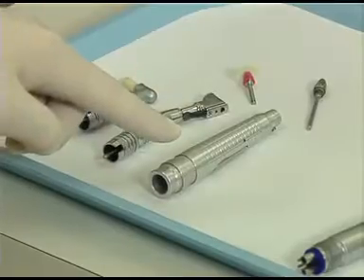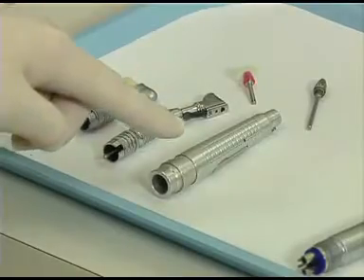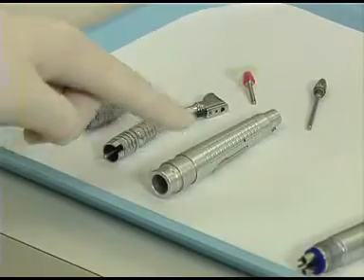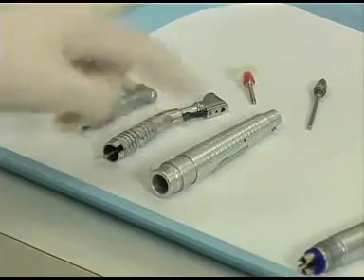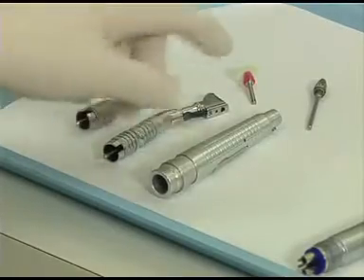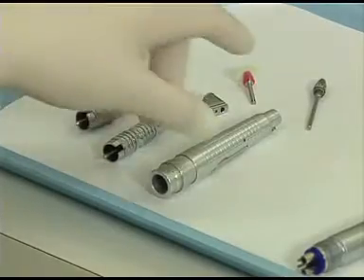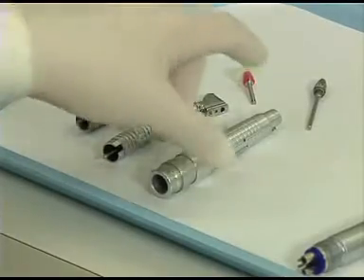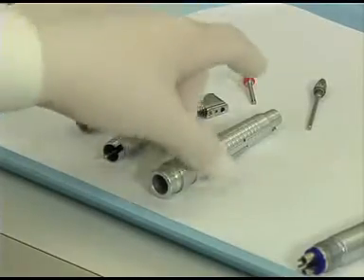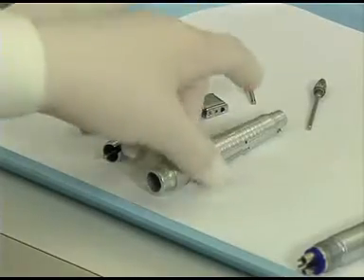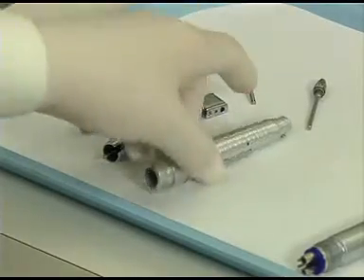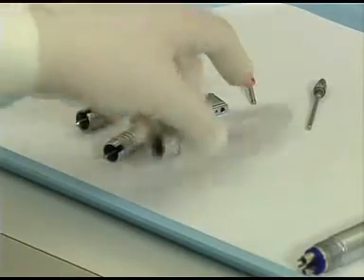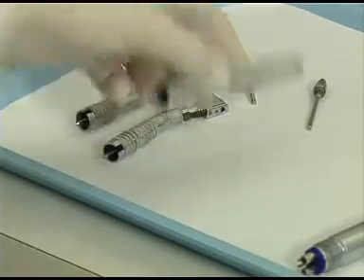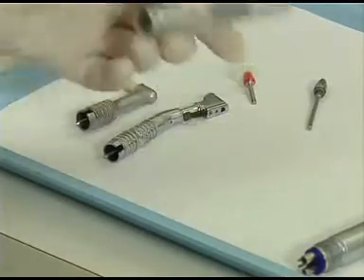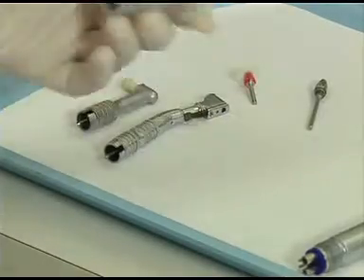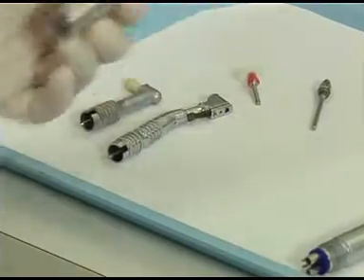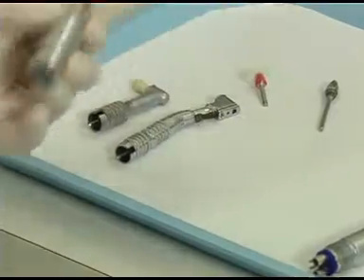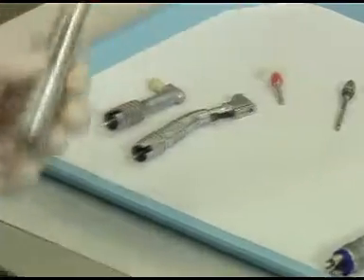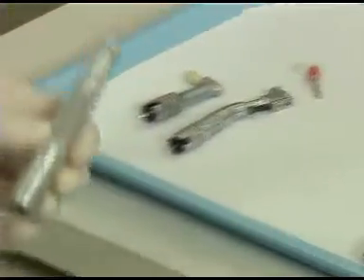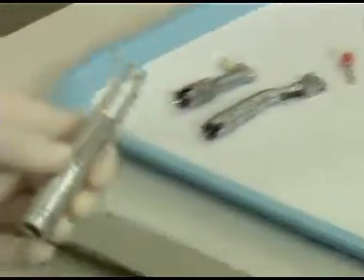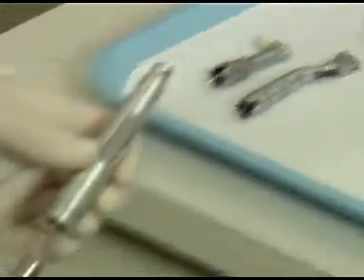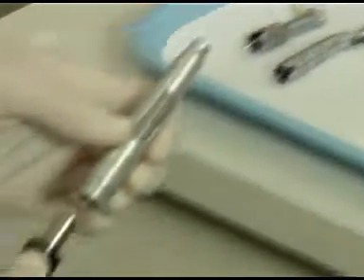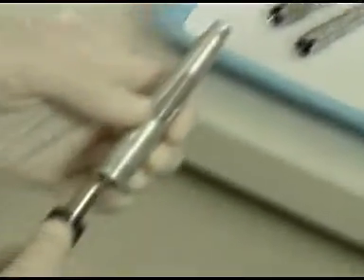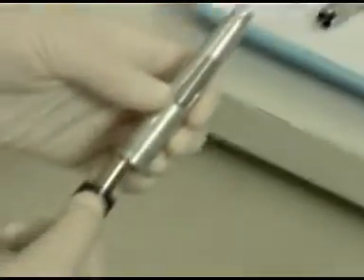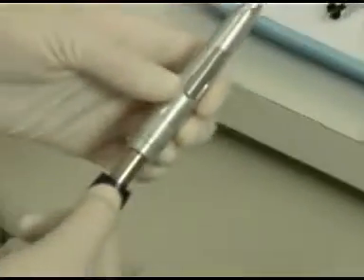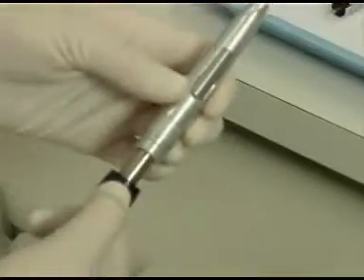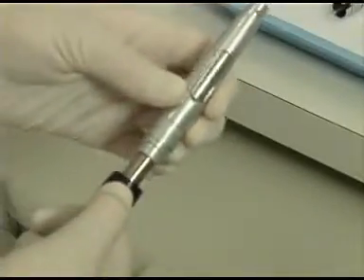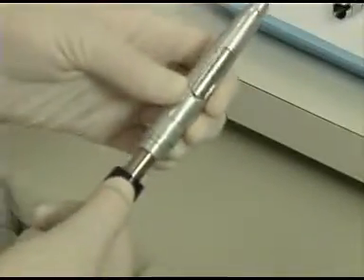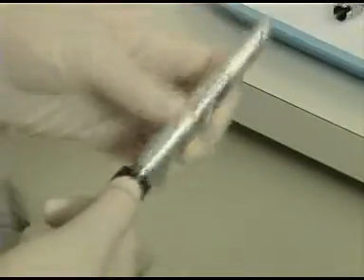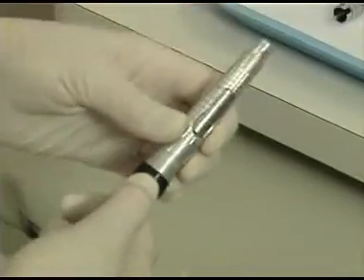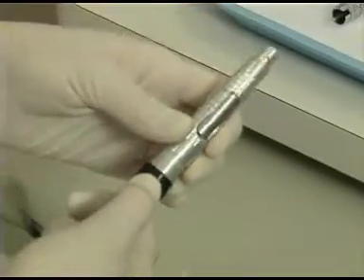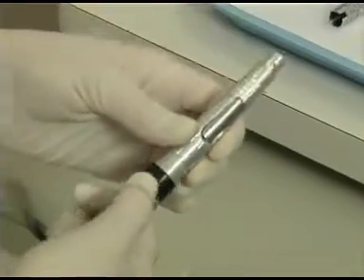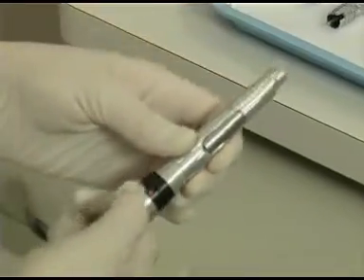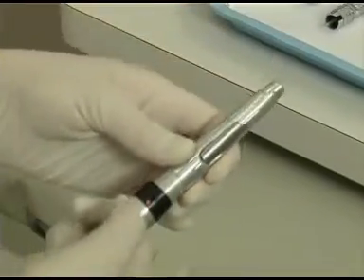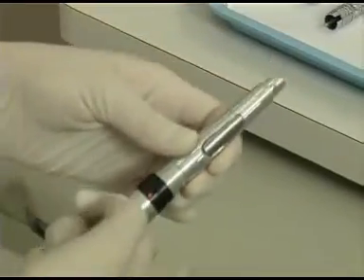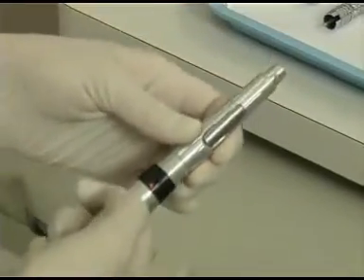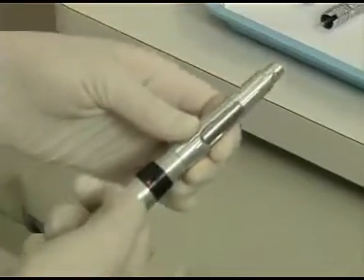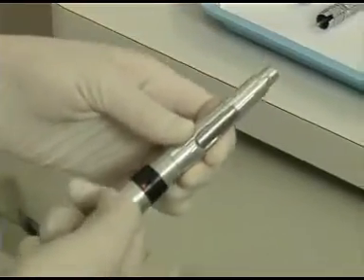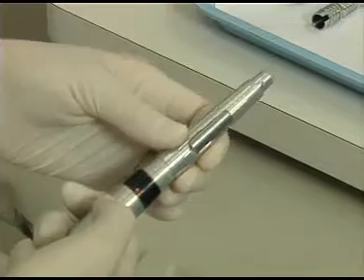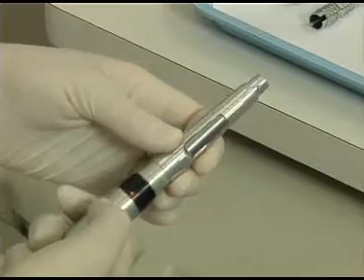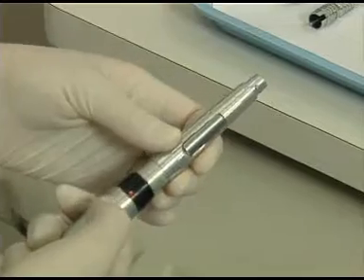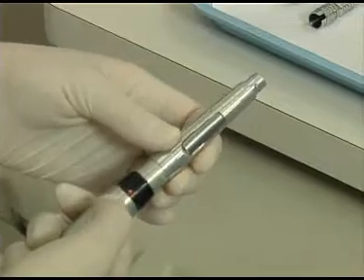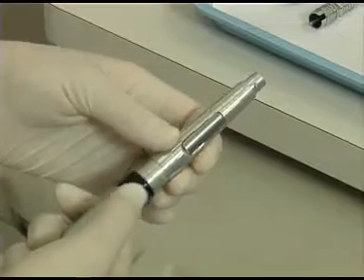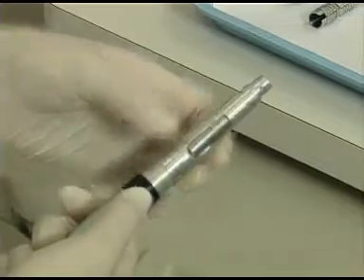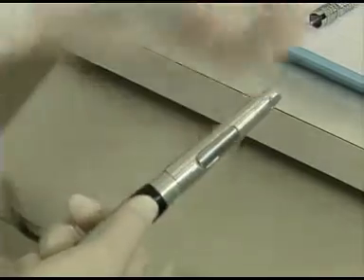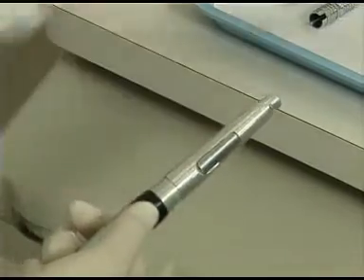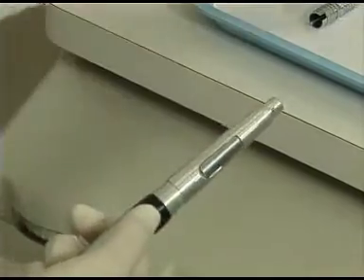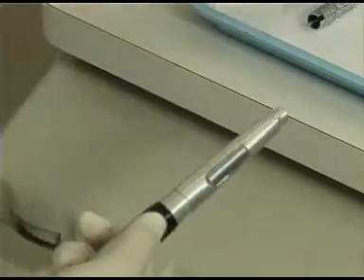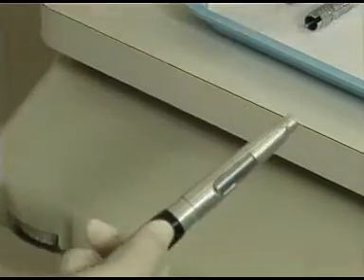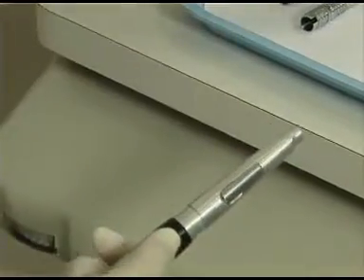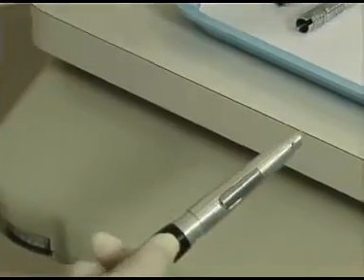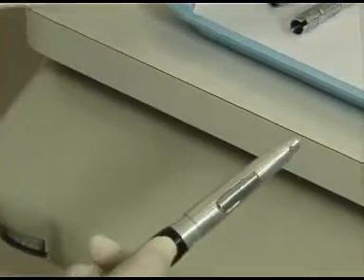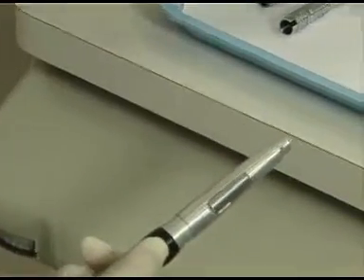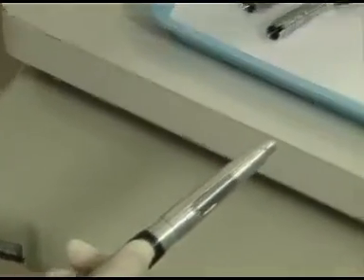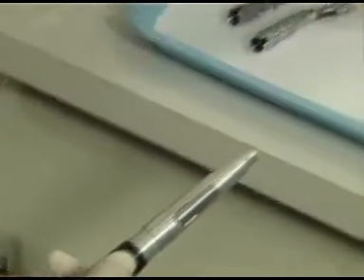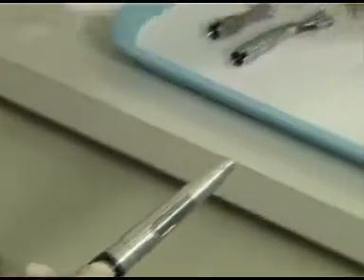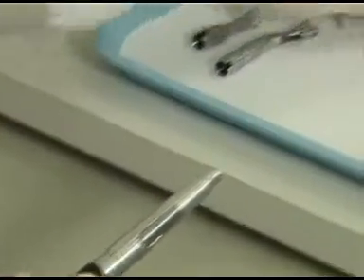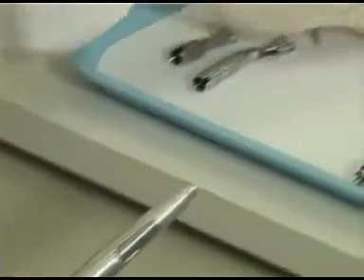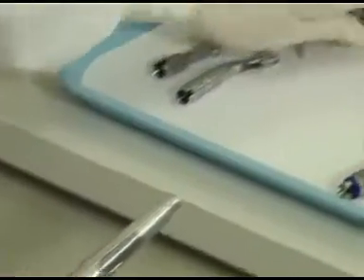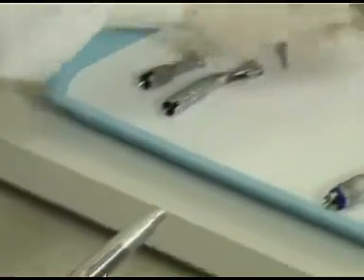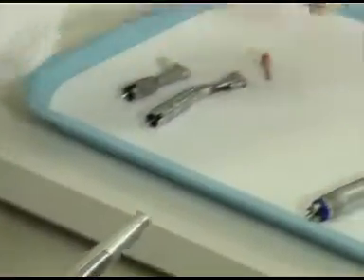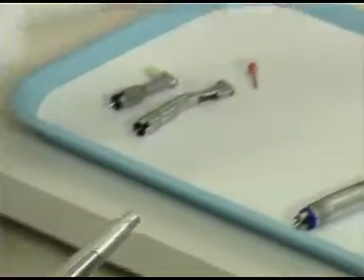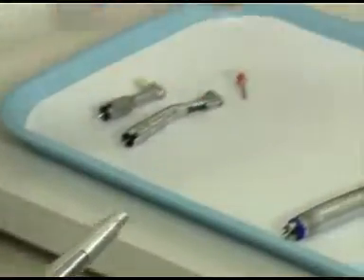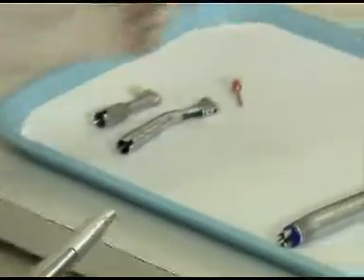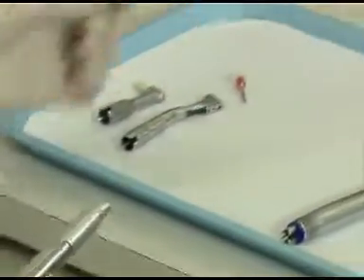Identify the straight attachment. Slide it into place on the motor base, making sure it is locked into position.